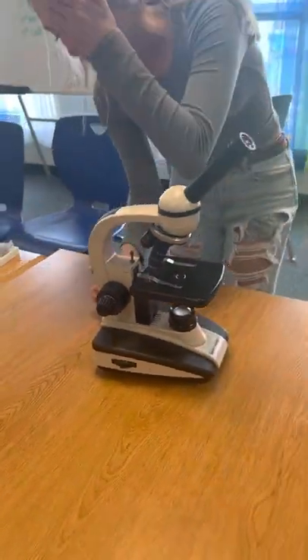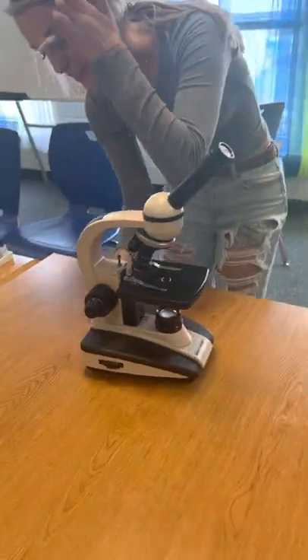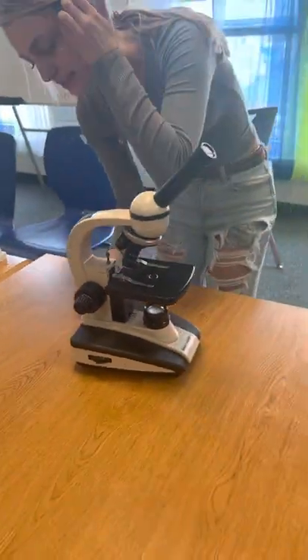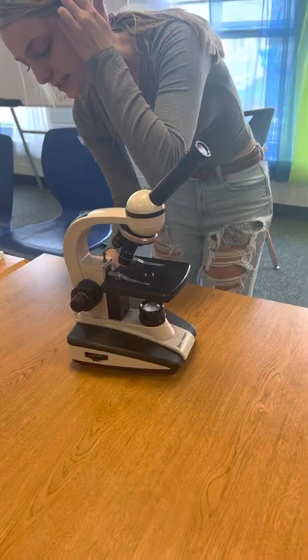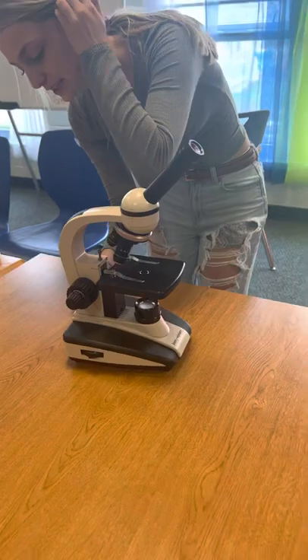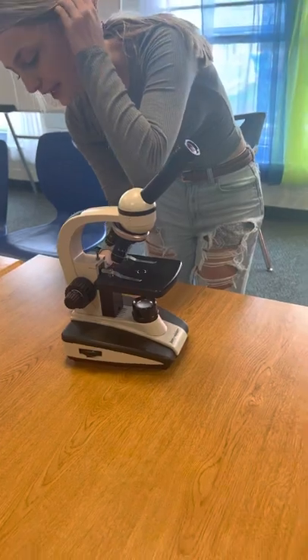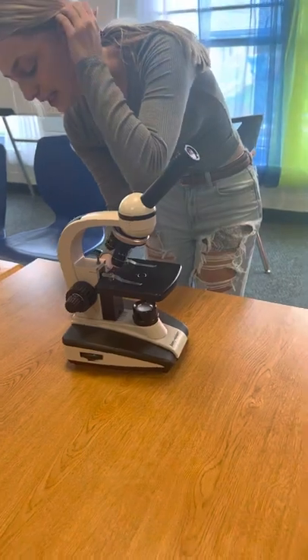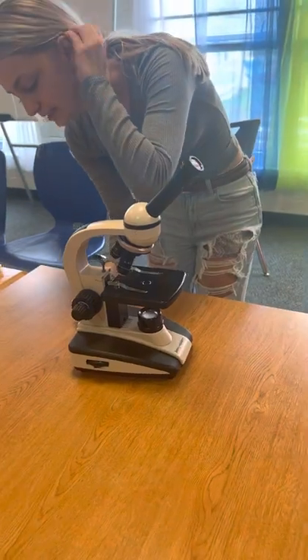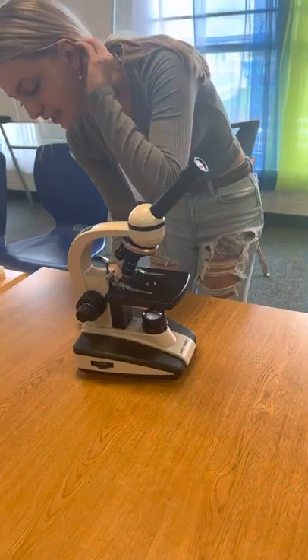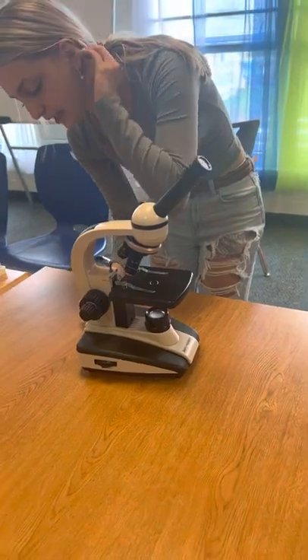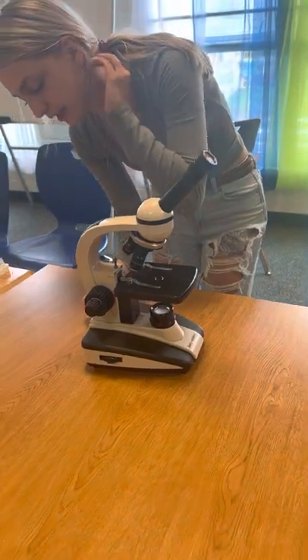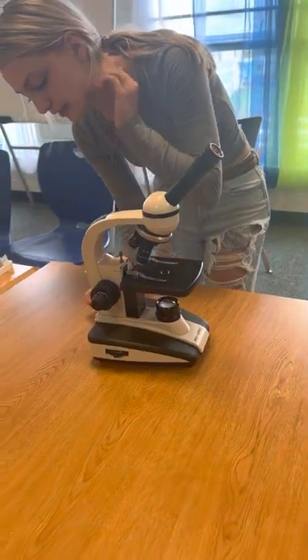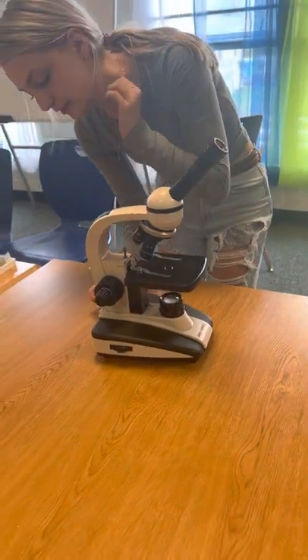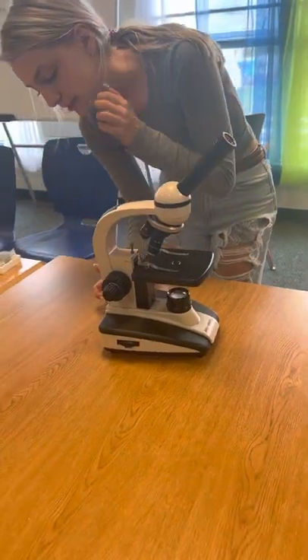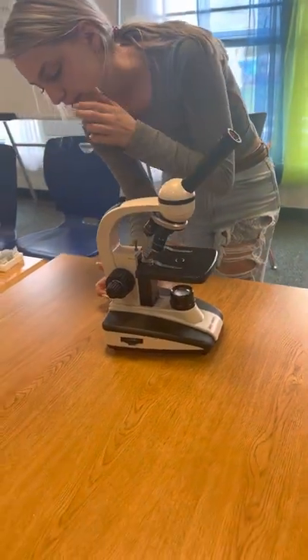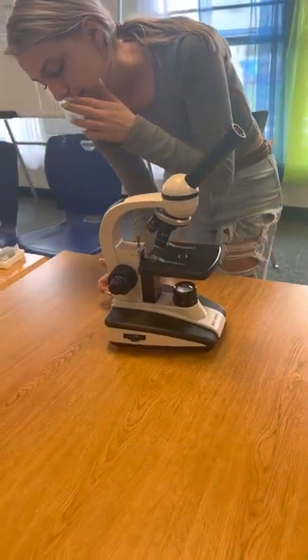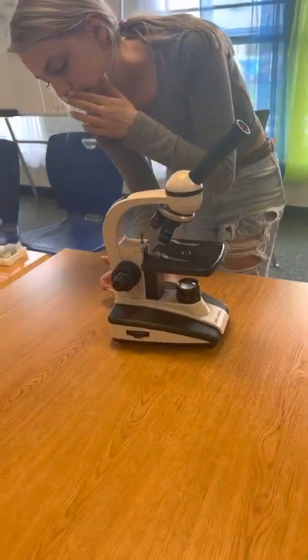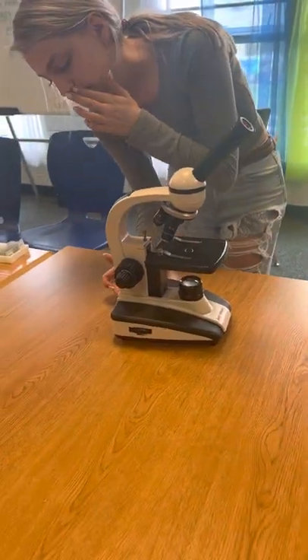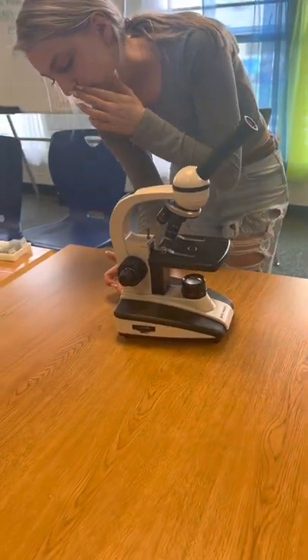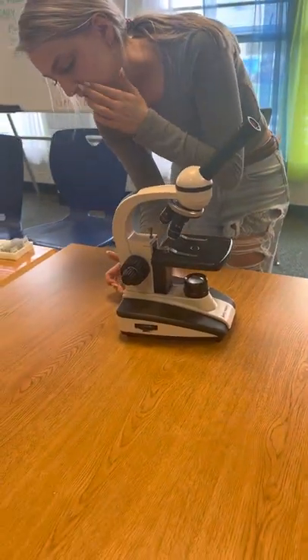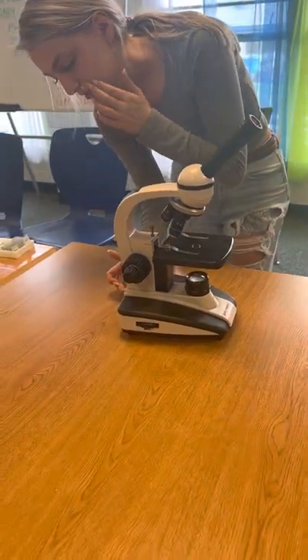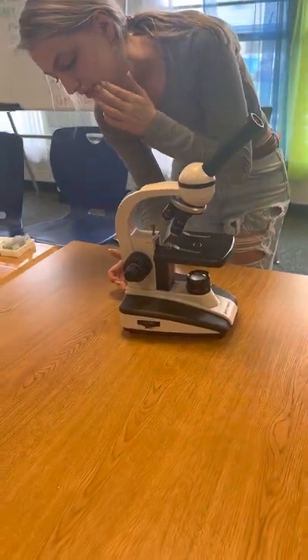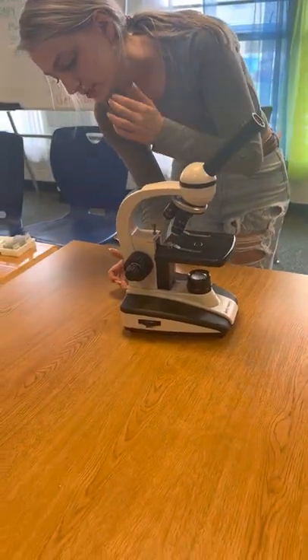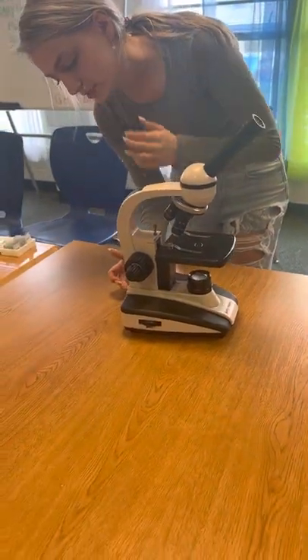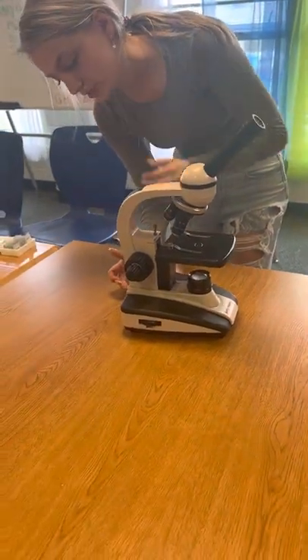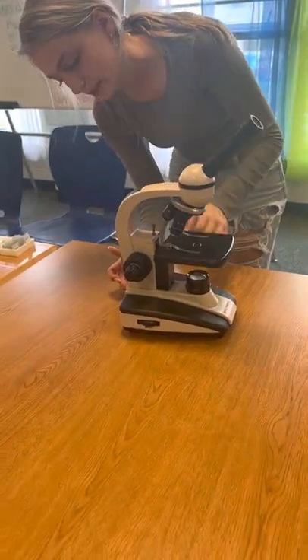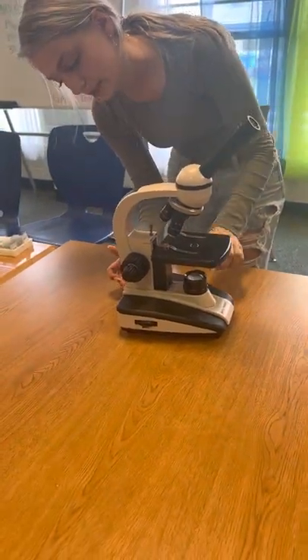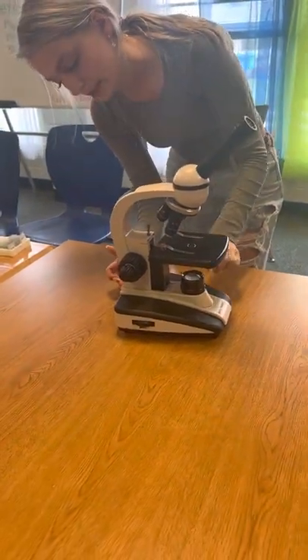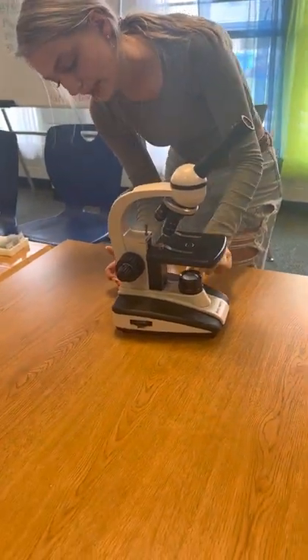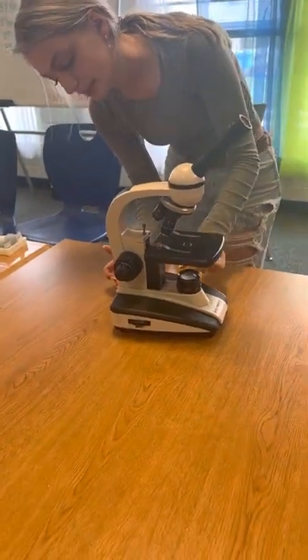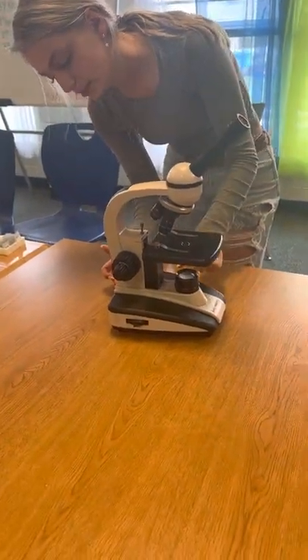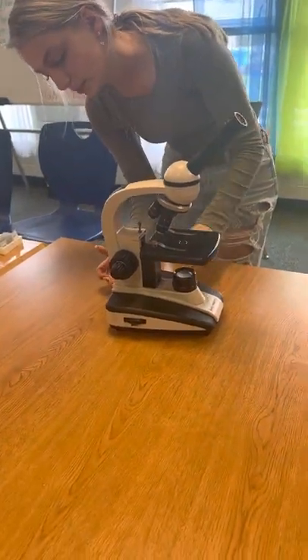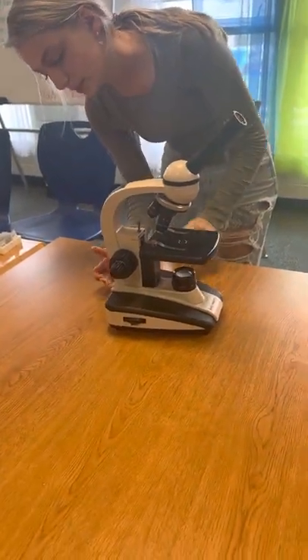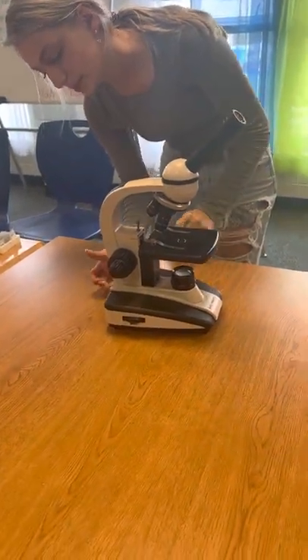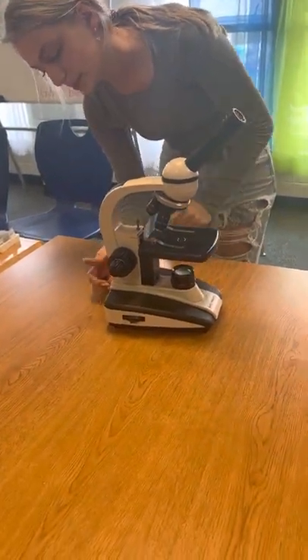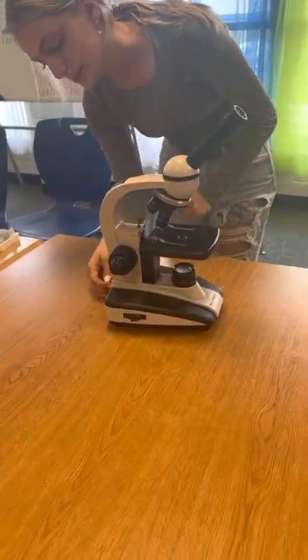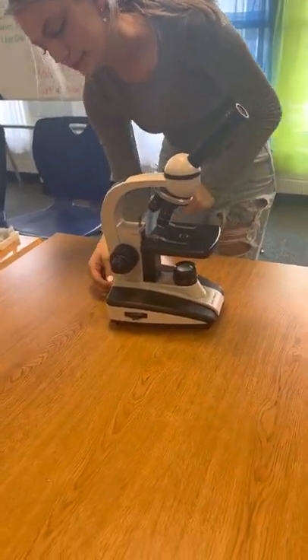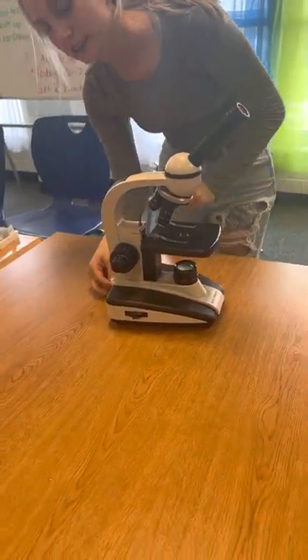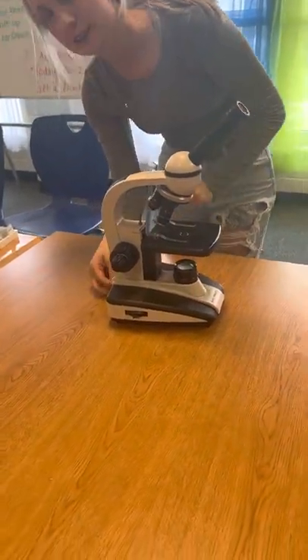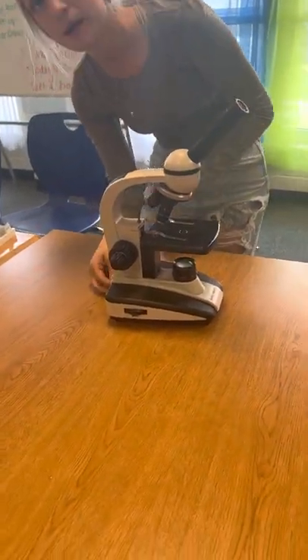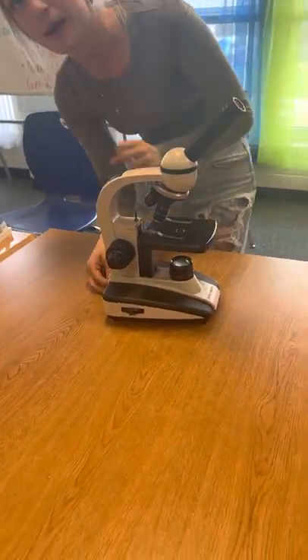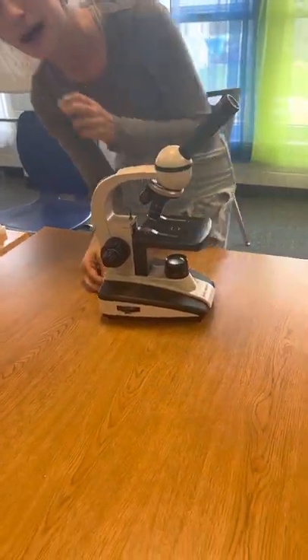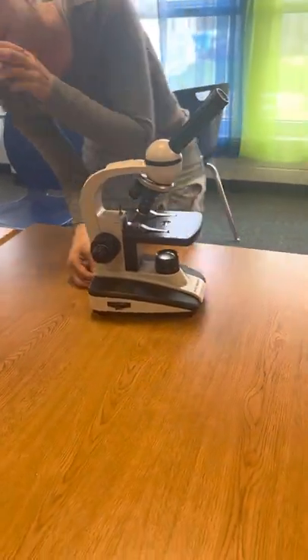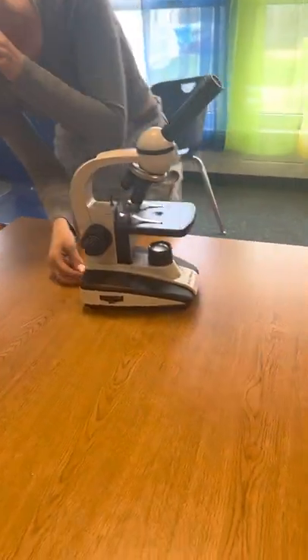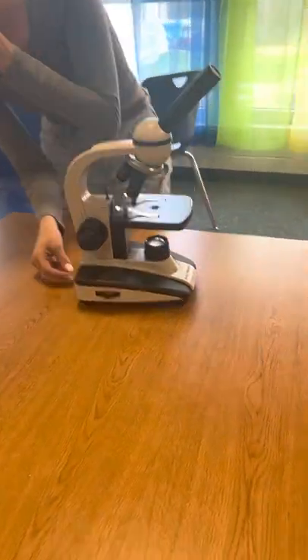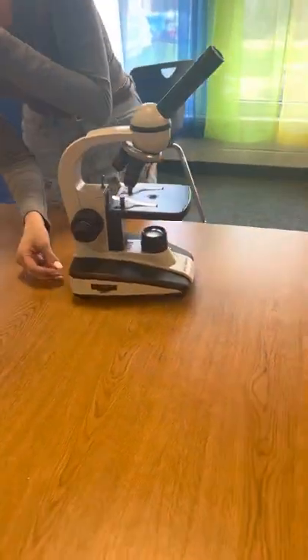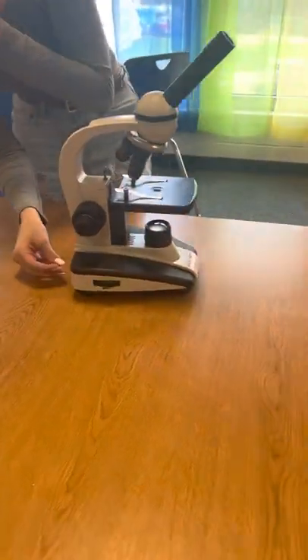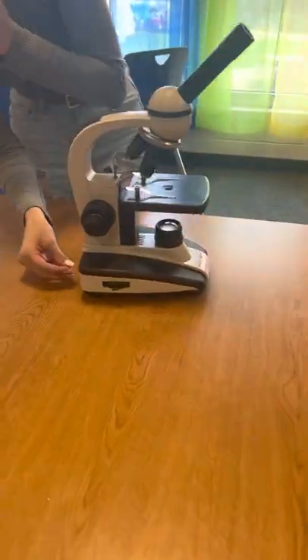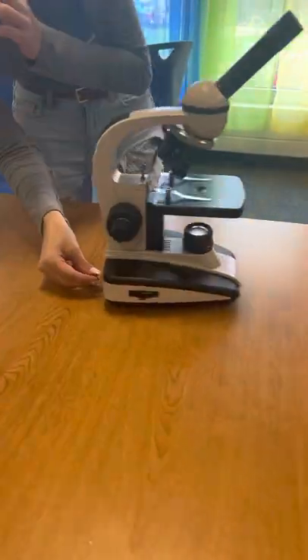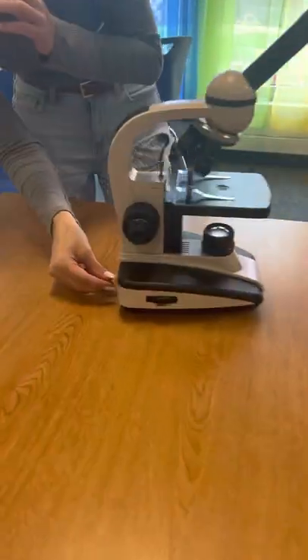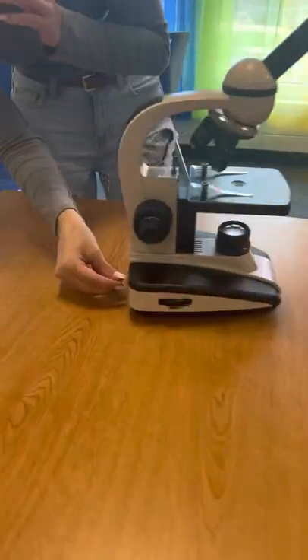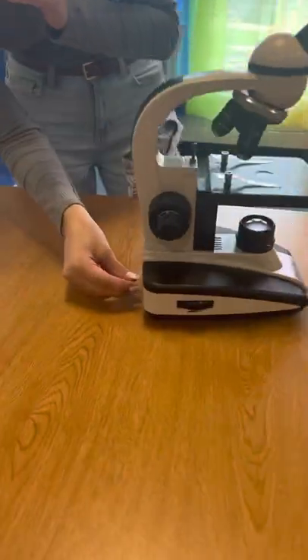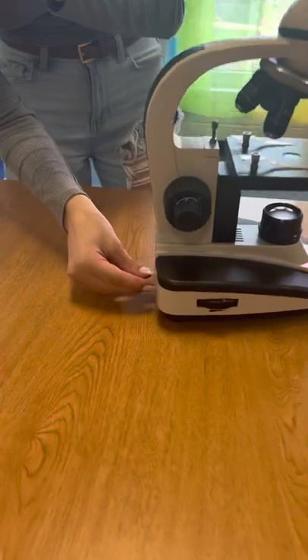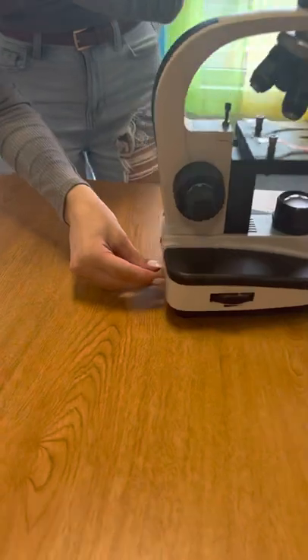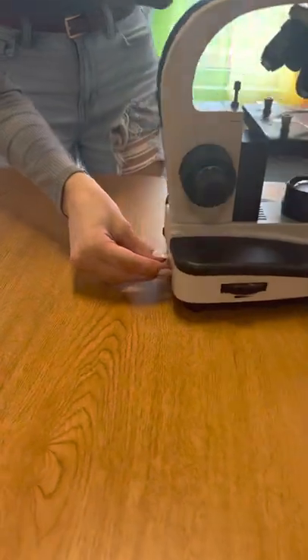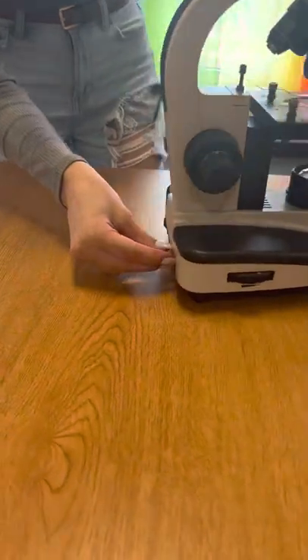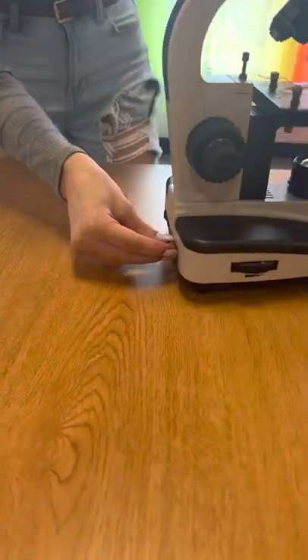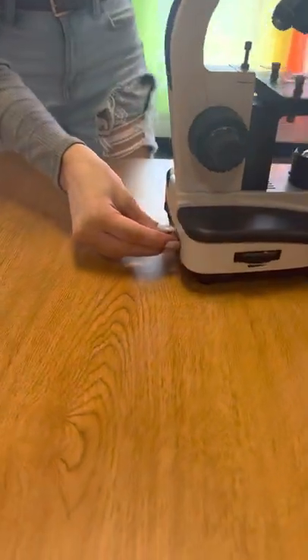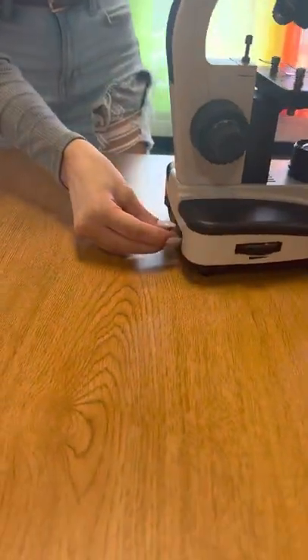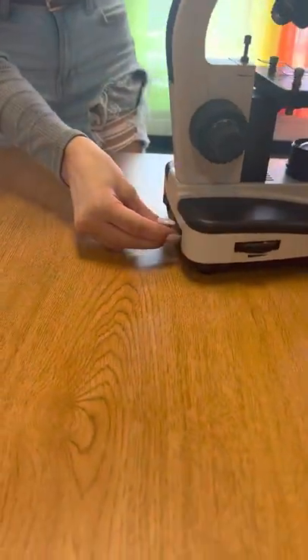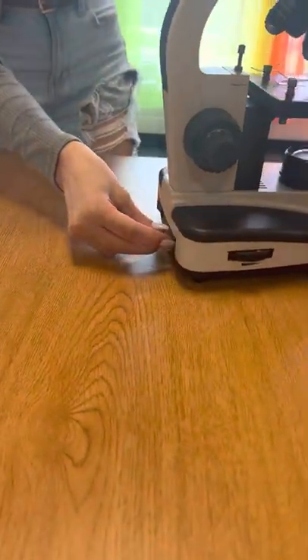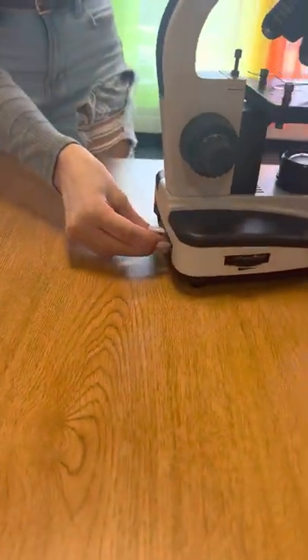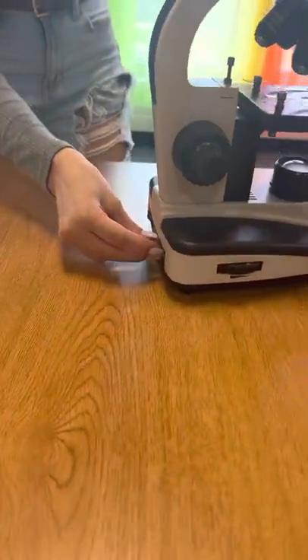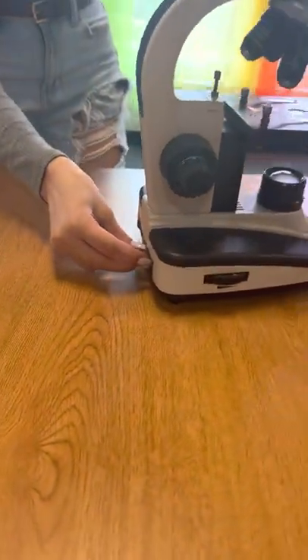This is the light source. This is my power. This microscope uses a charger.